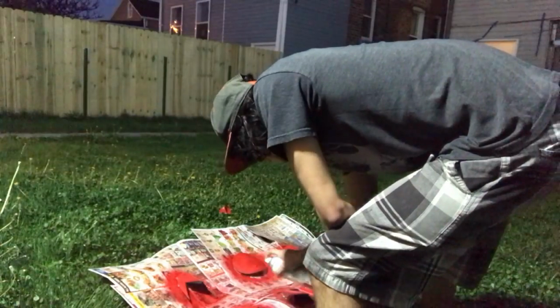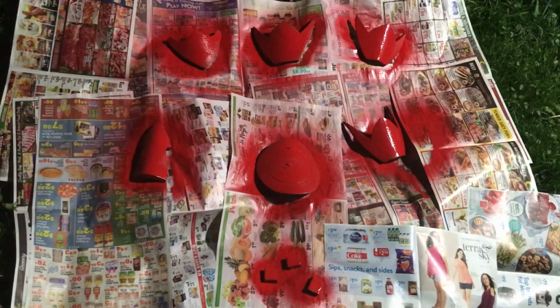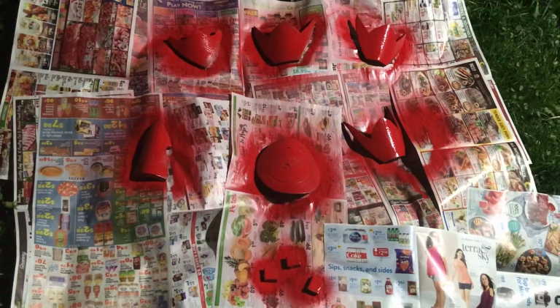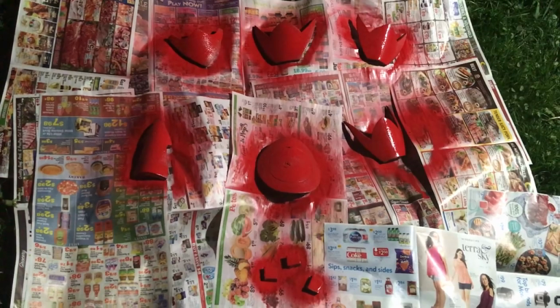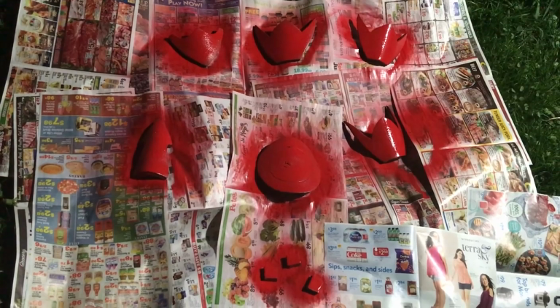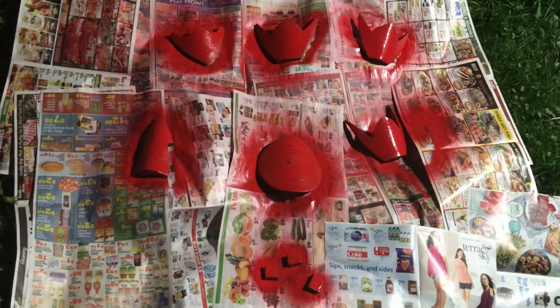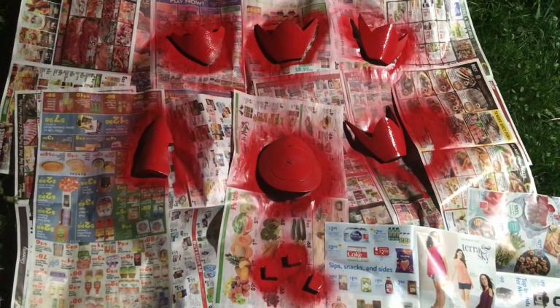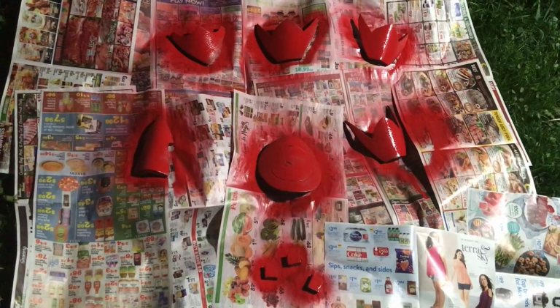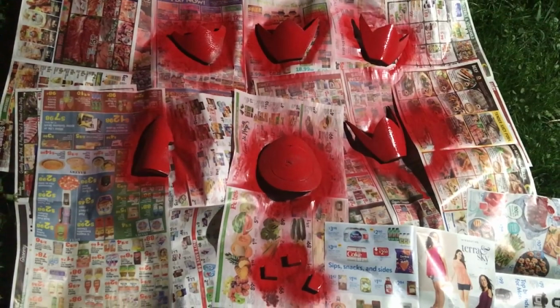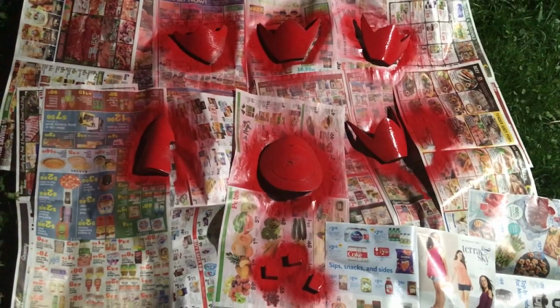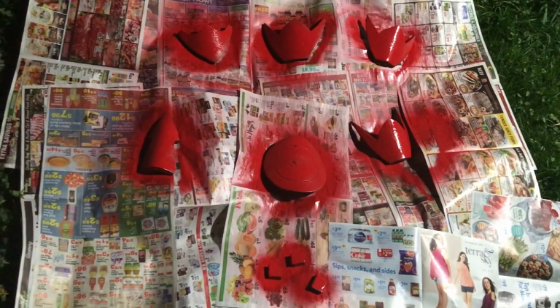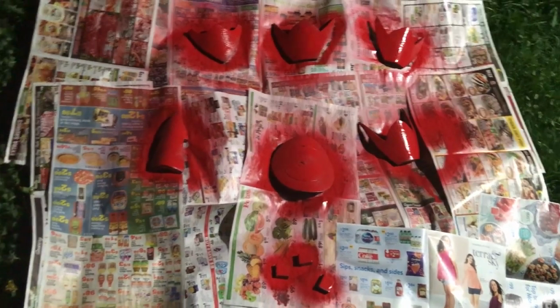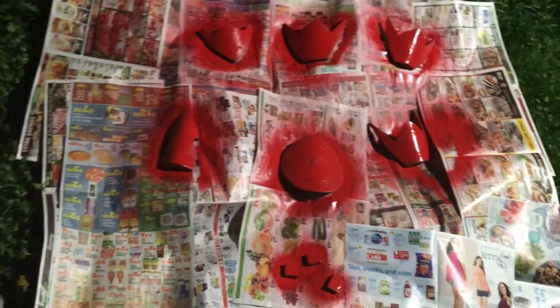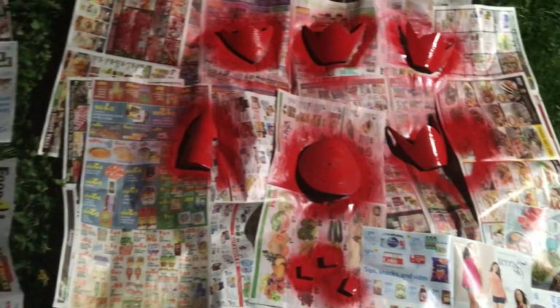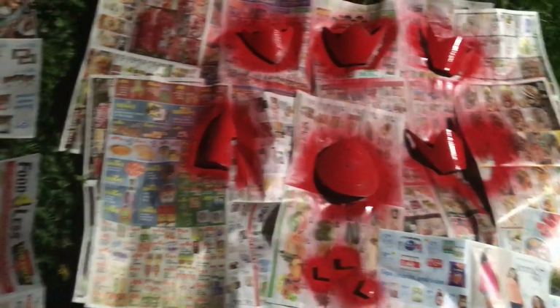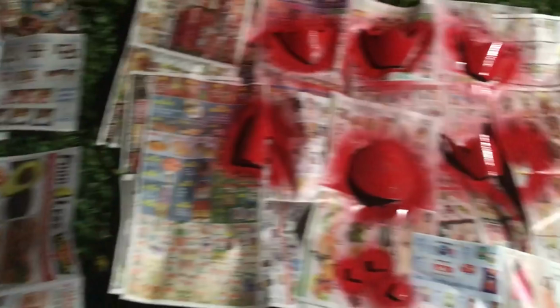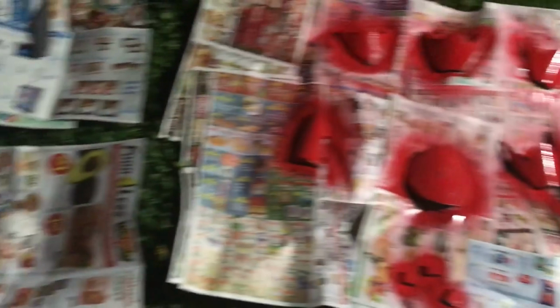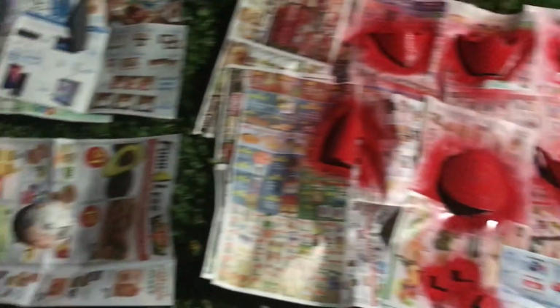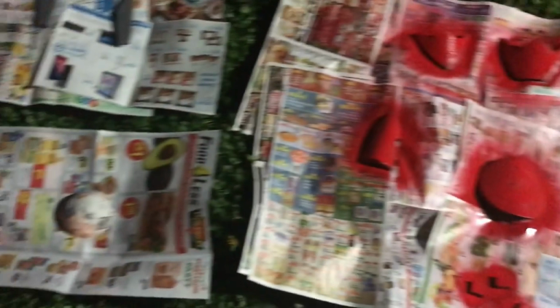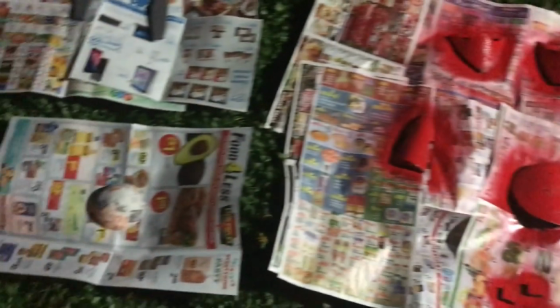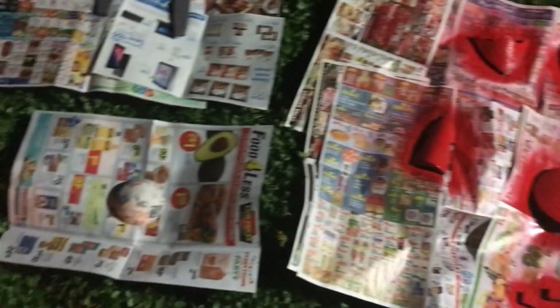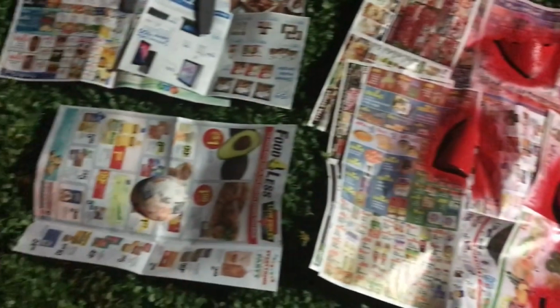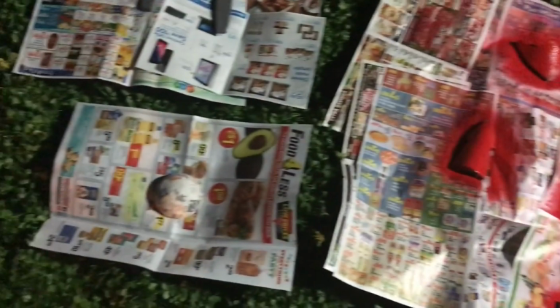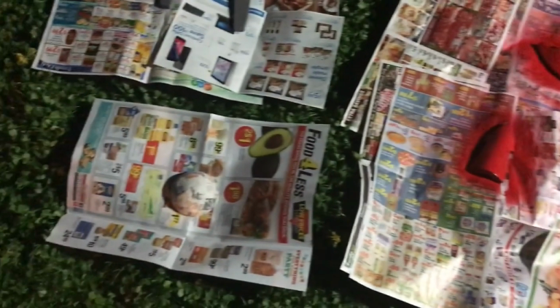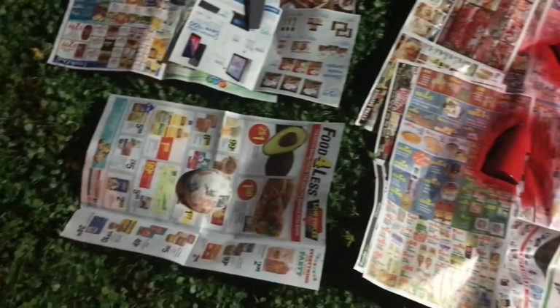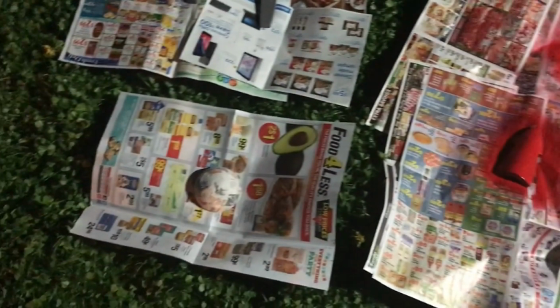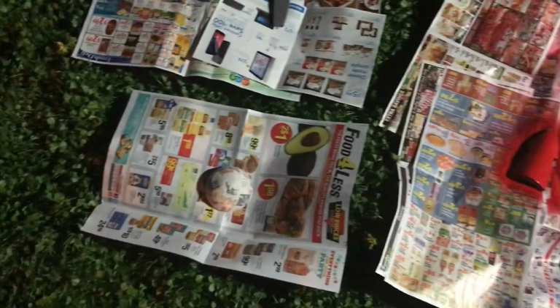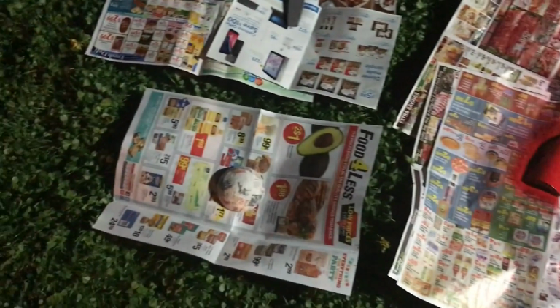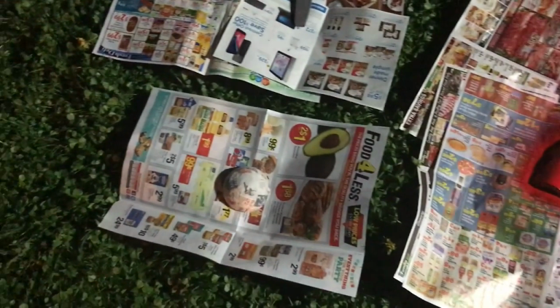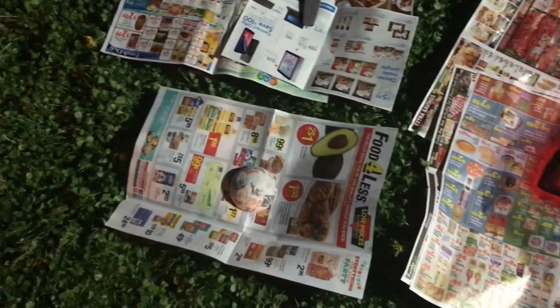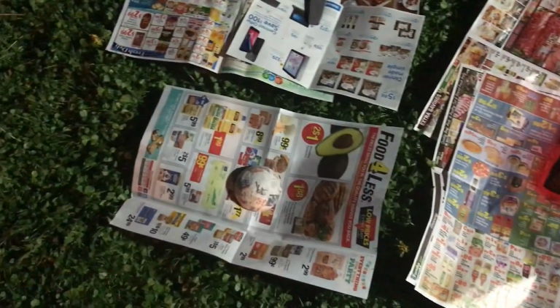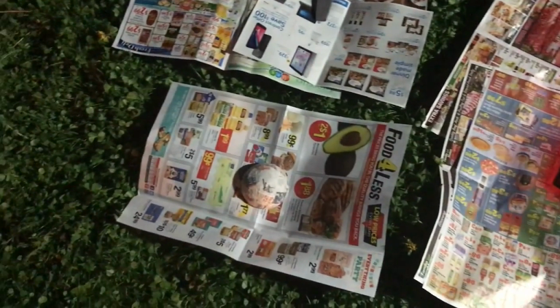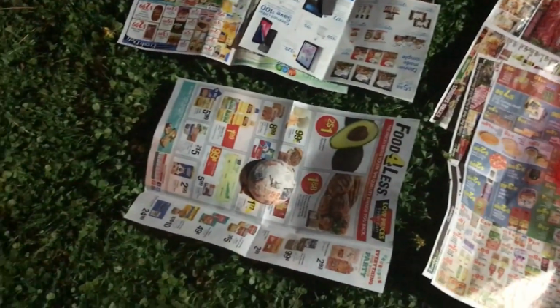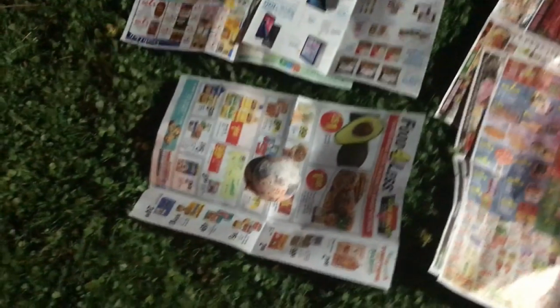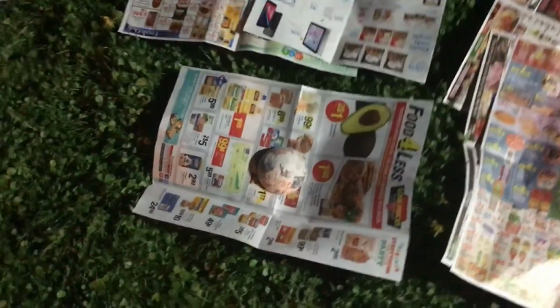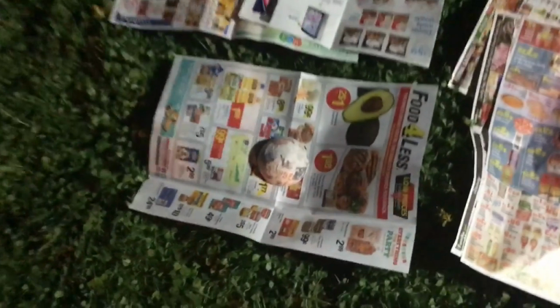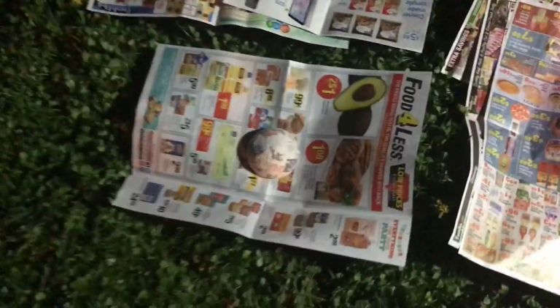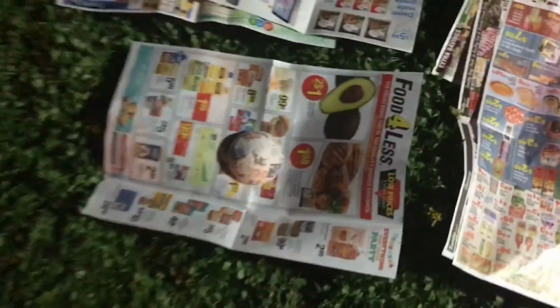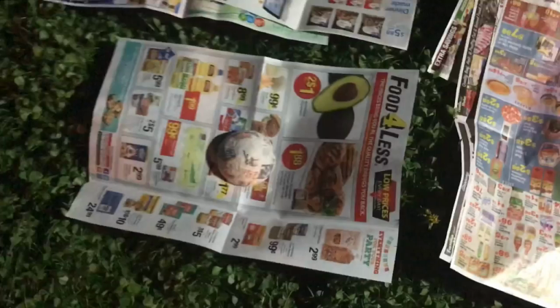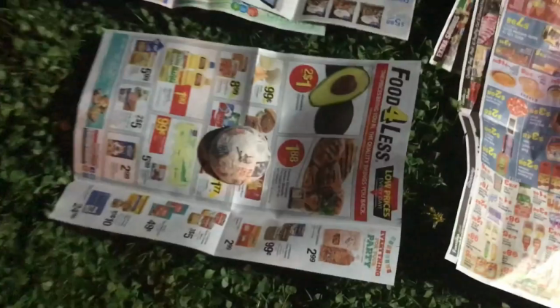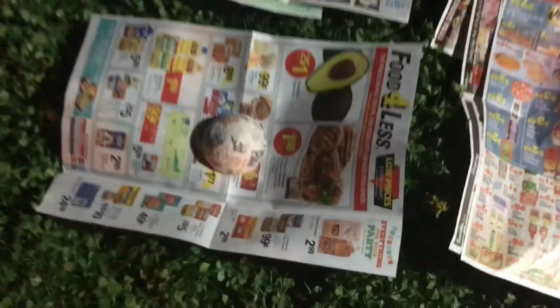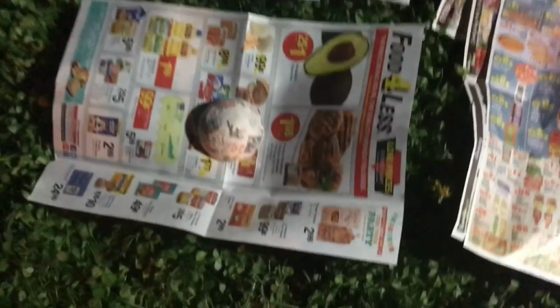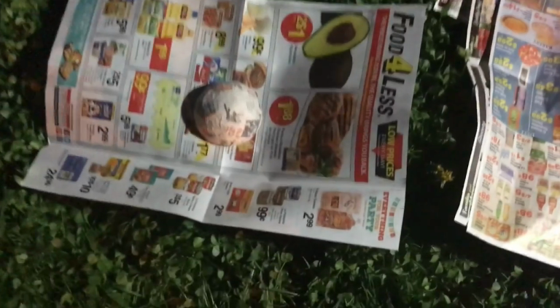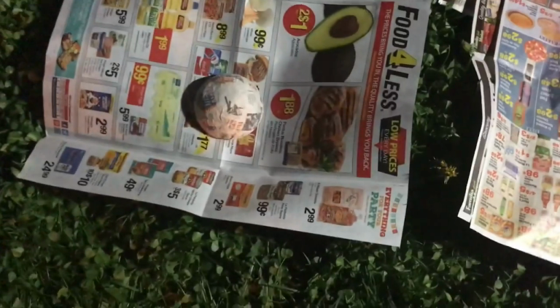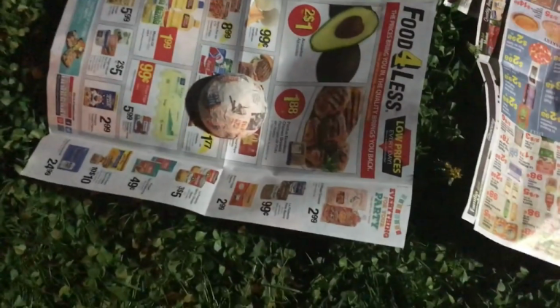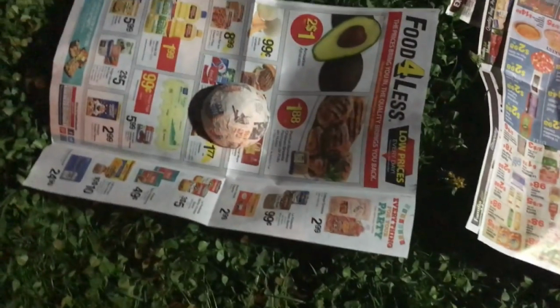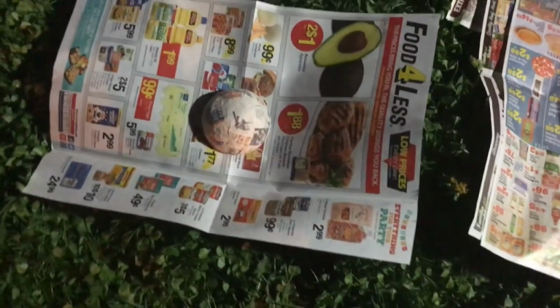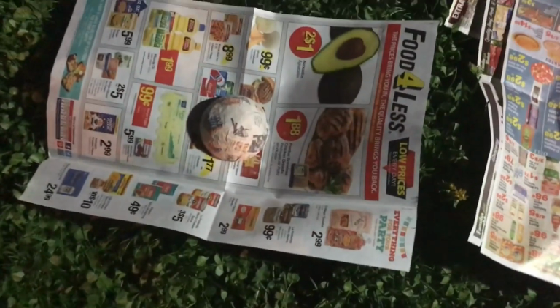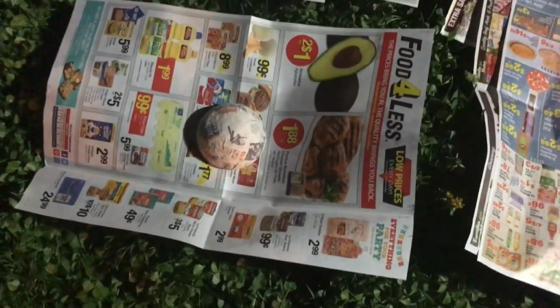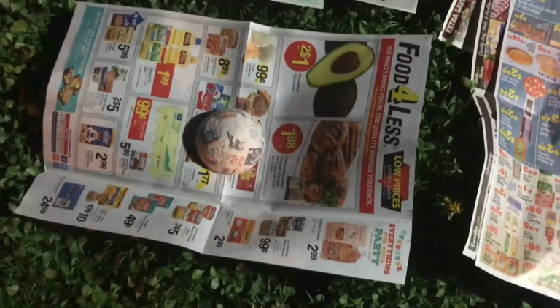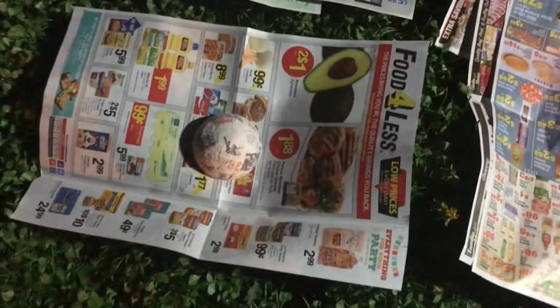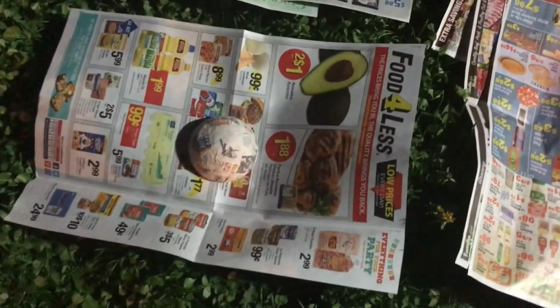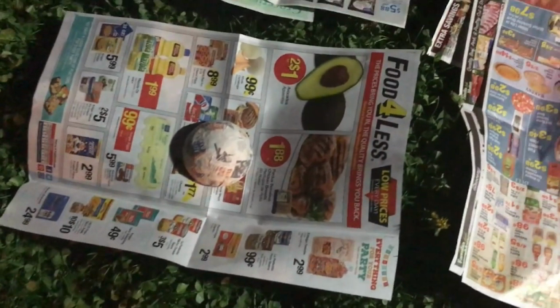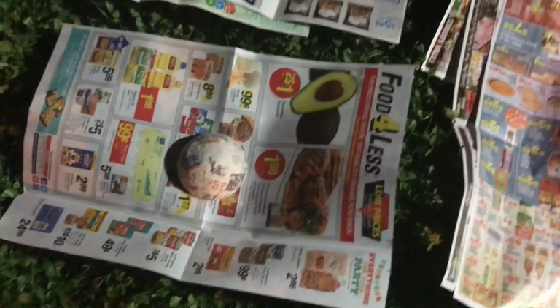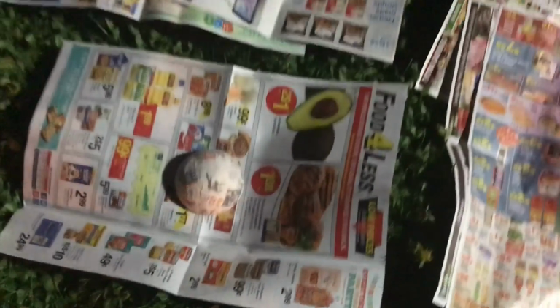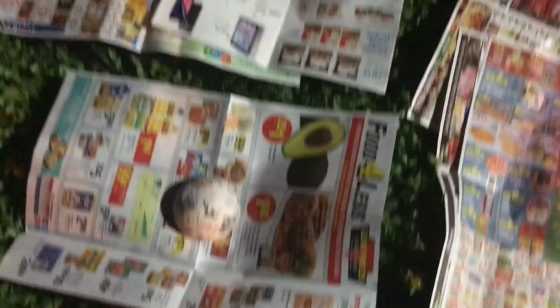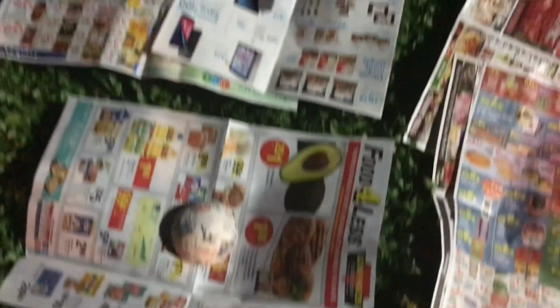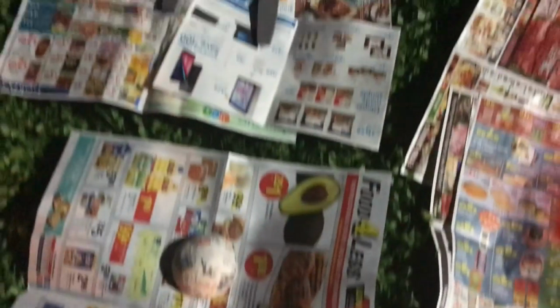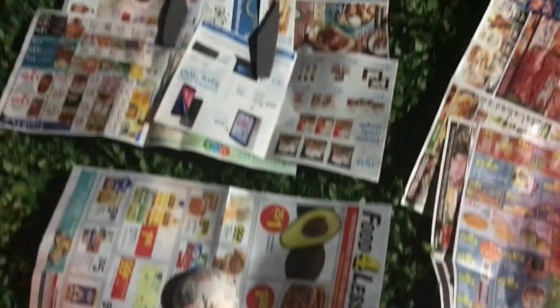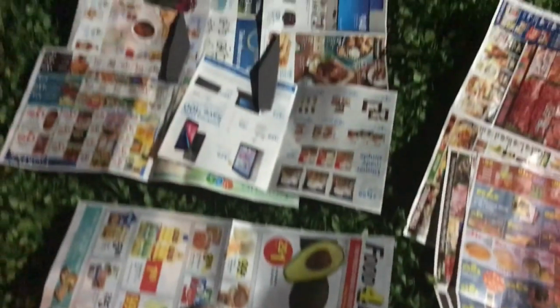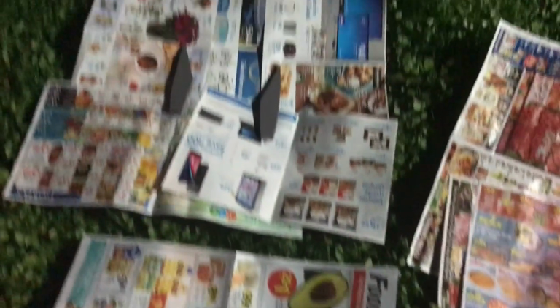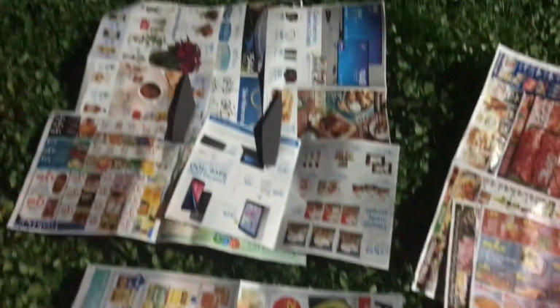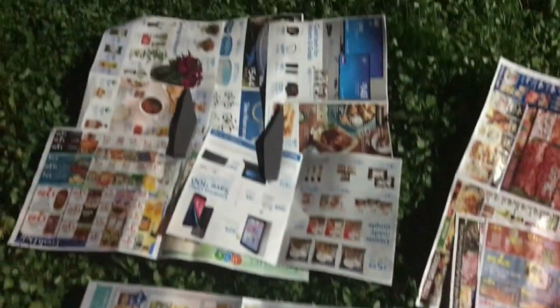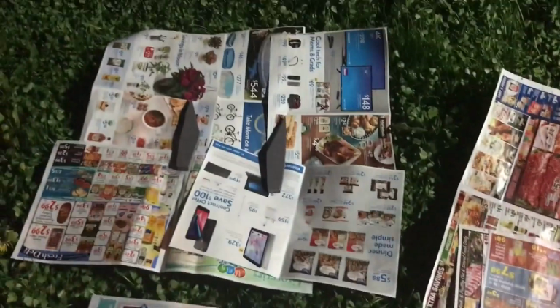Now that you've finished spray painting red, the green spray paint is for the half circle foam, and the yellow spray paint is for the half arrow foam.